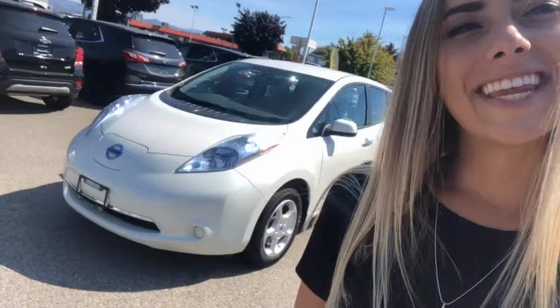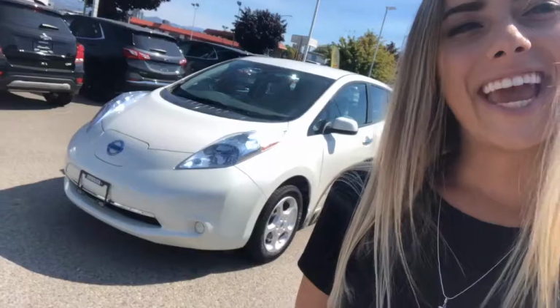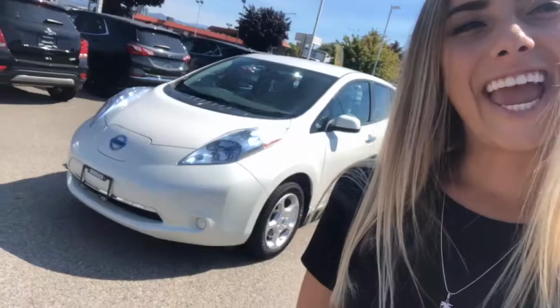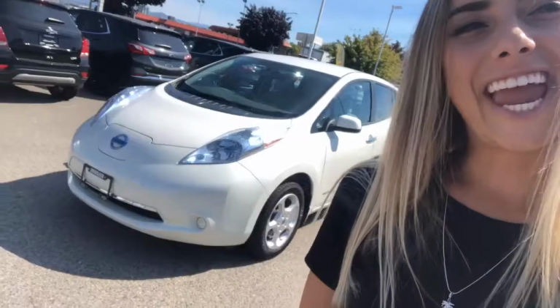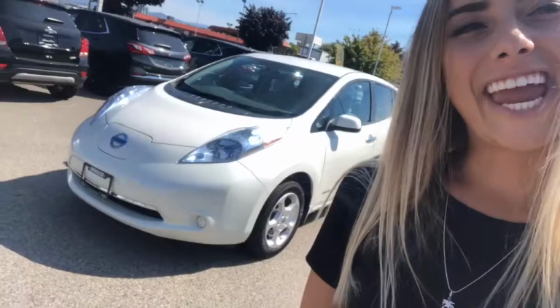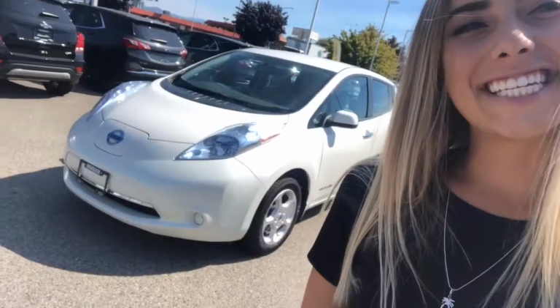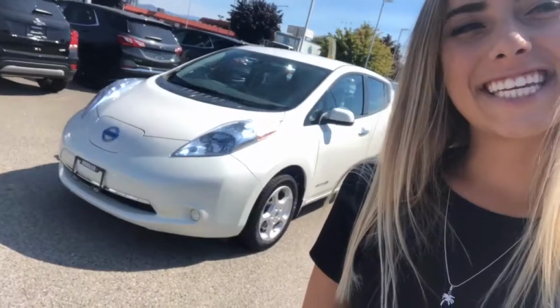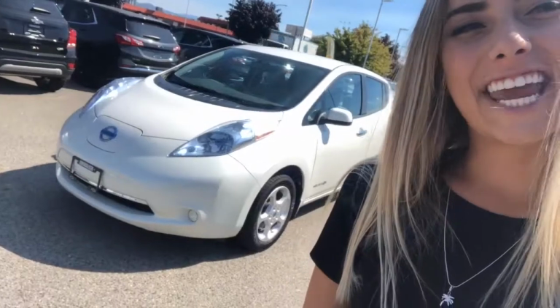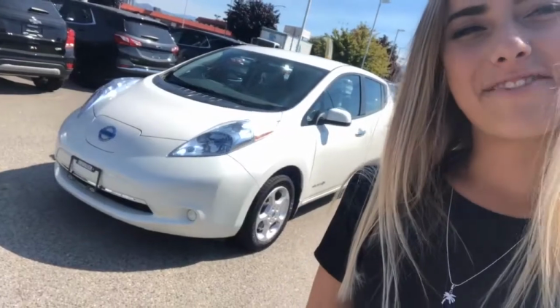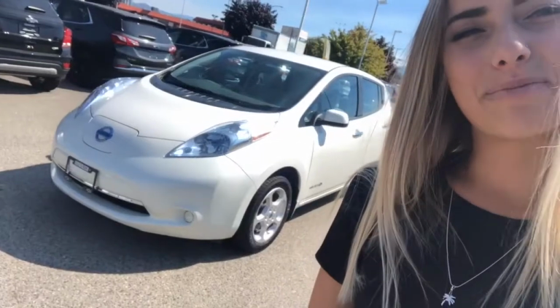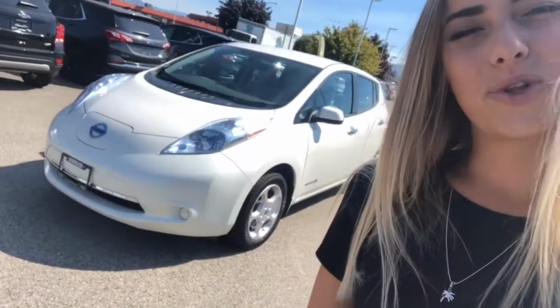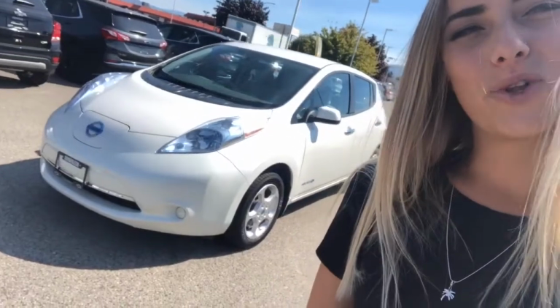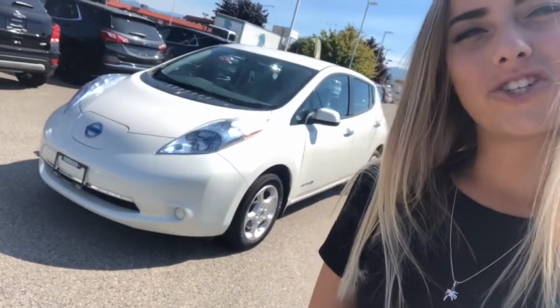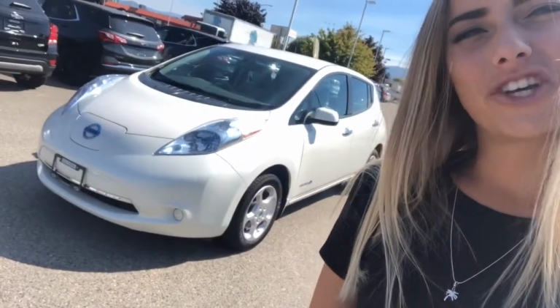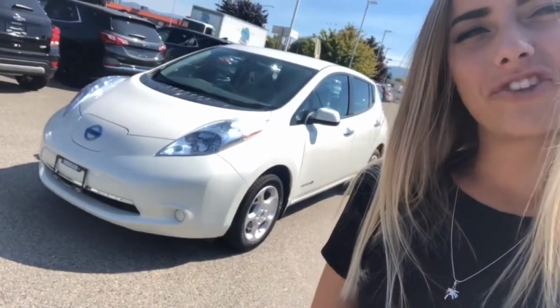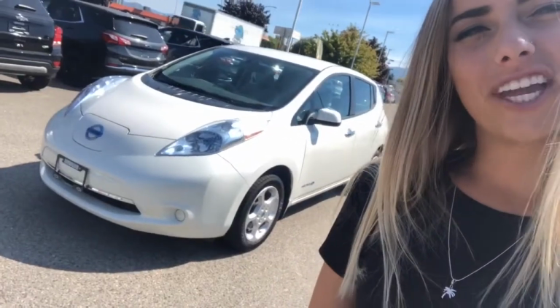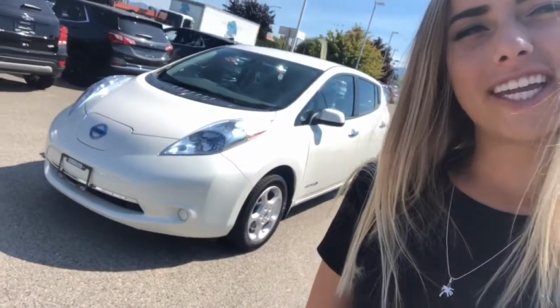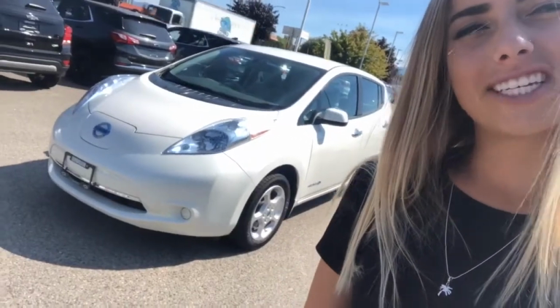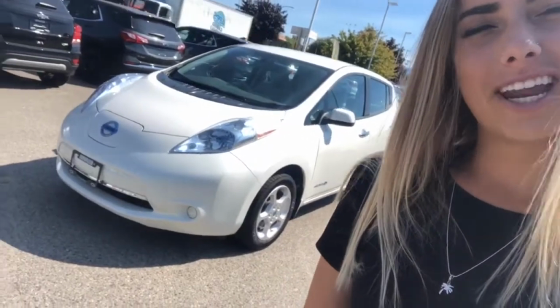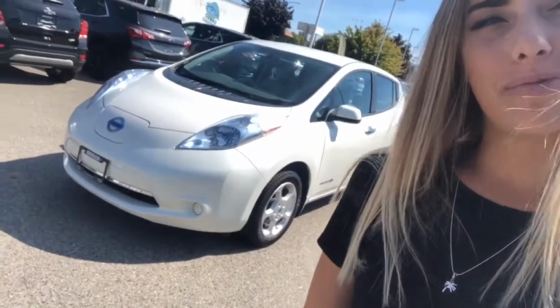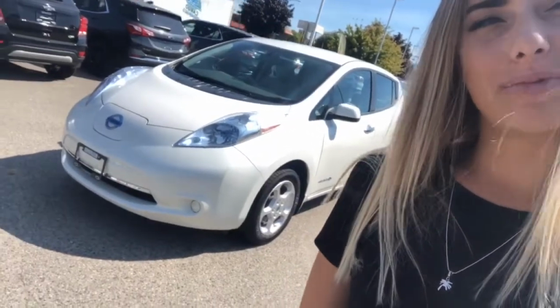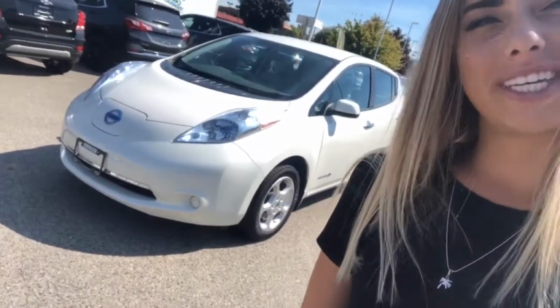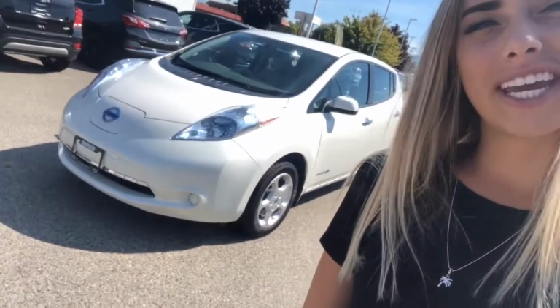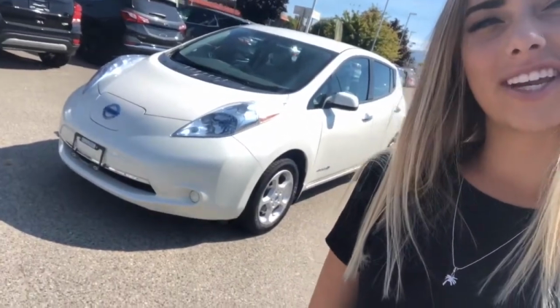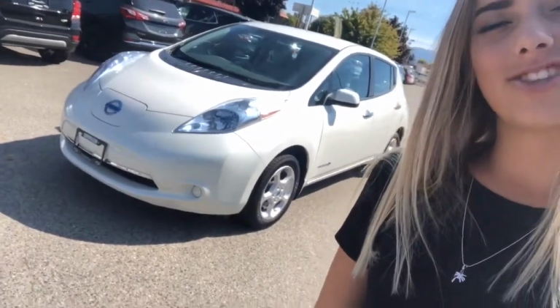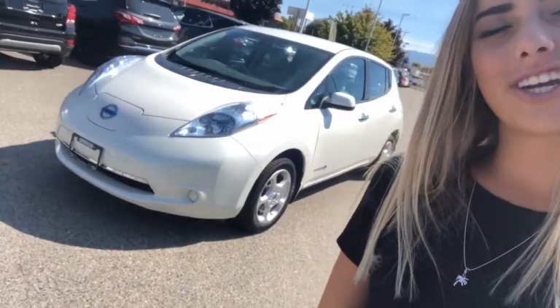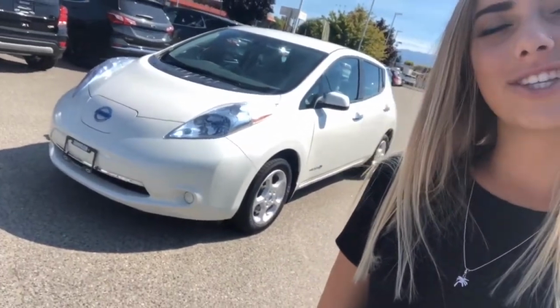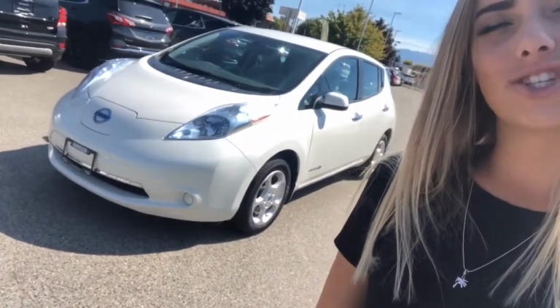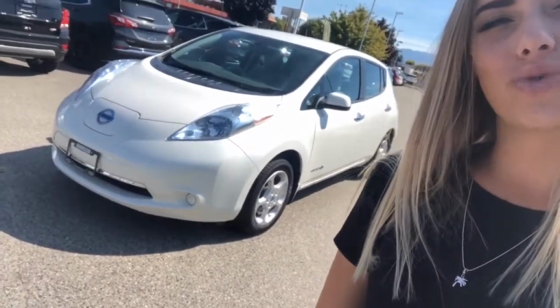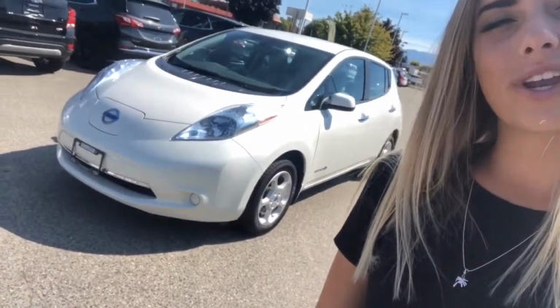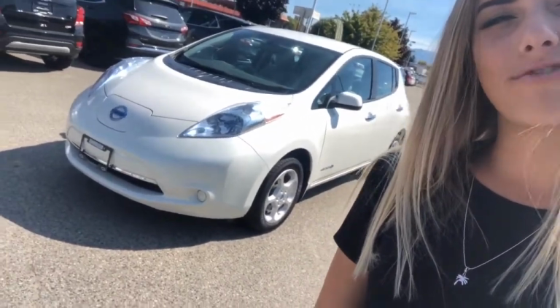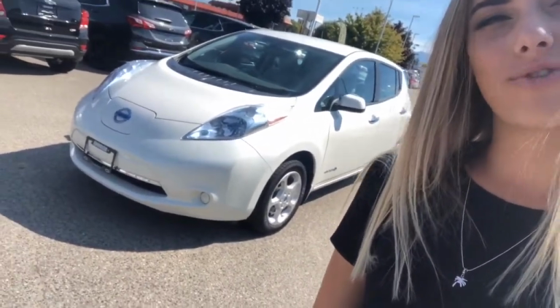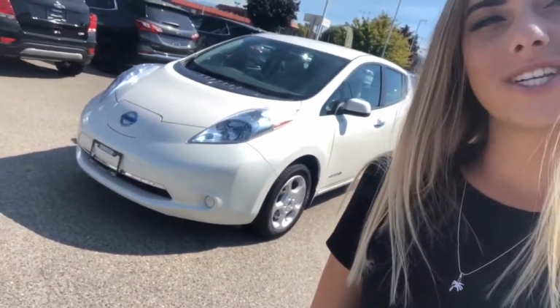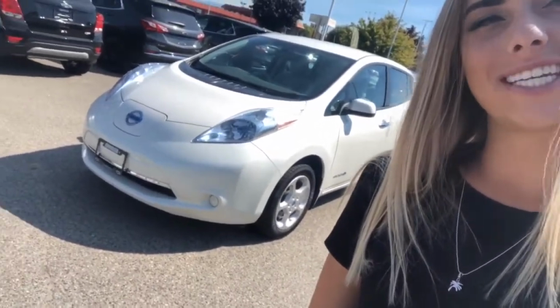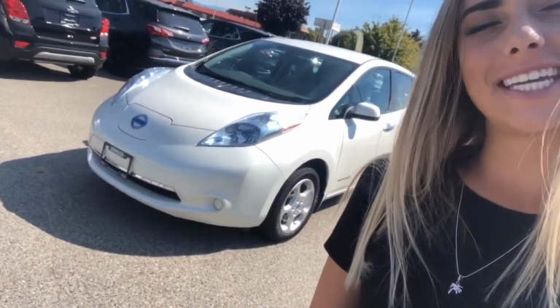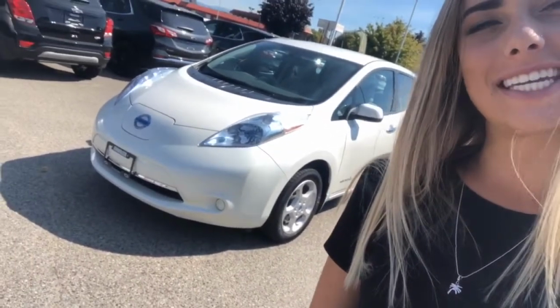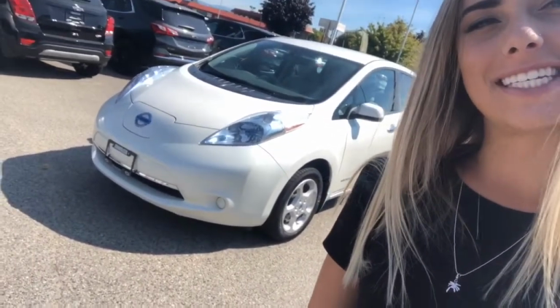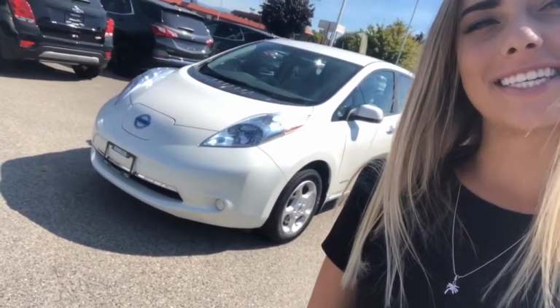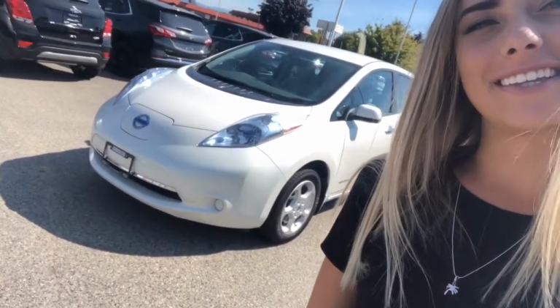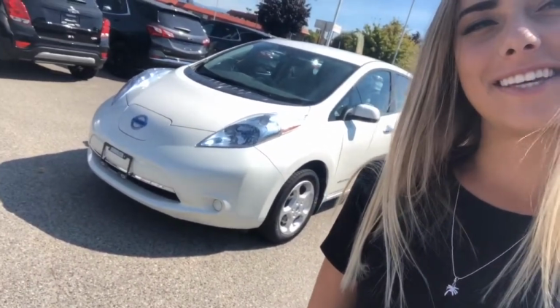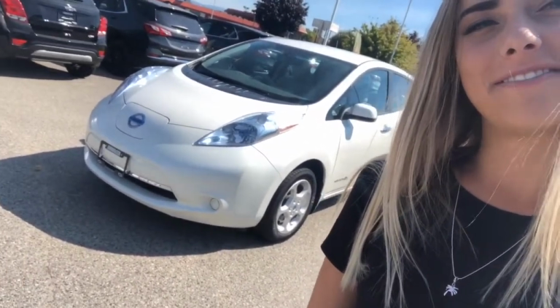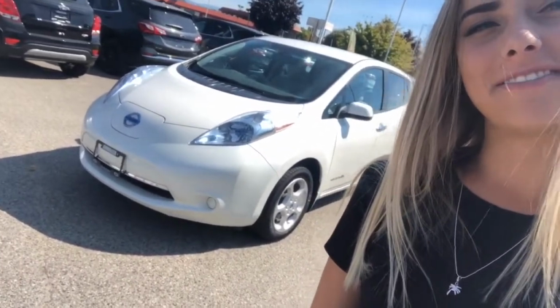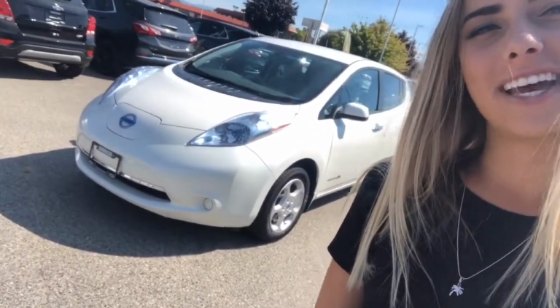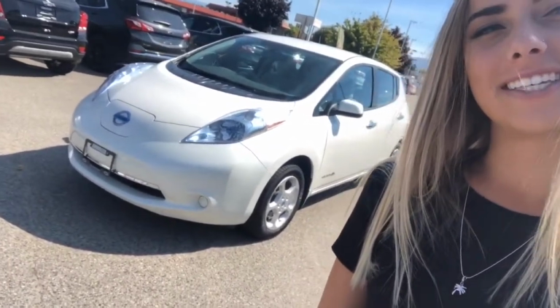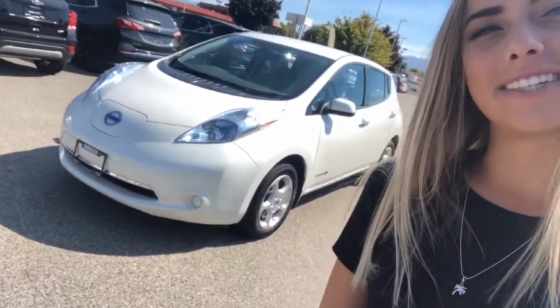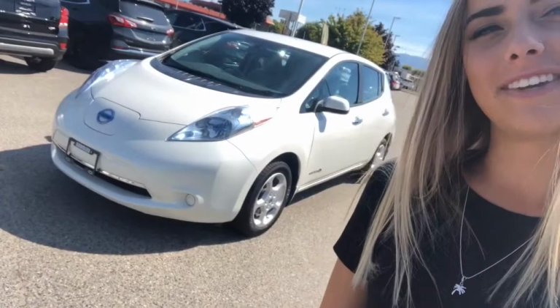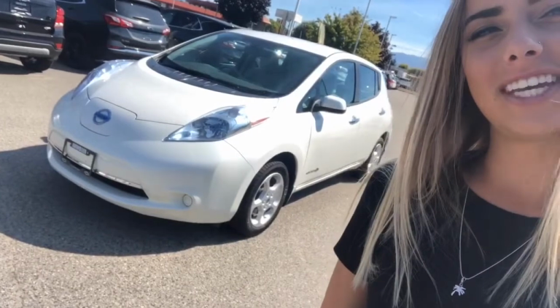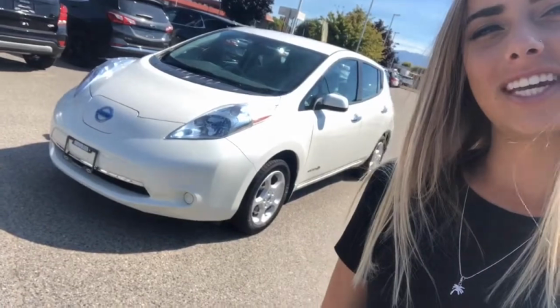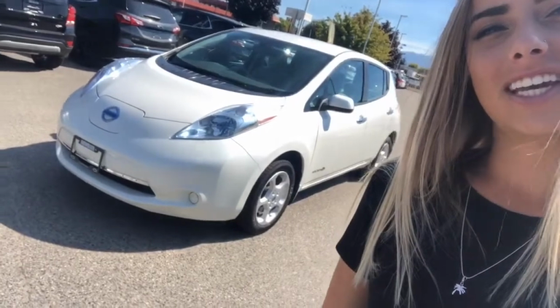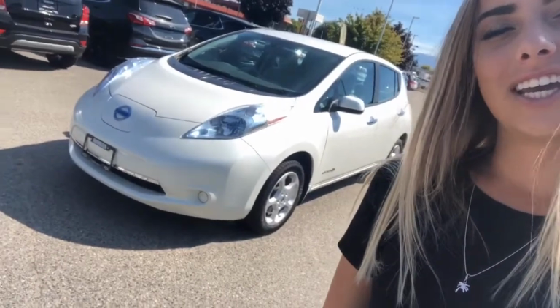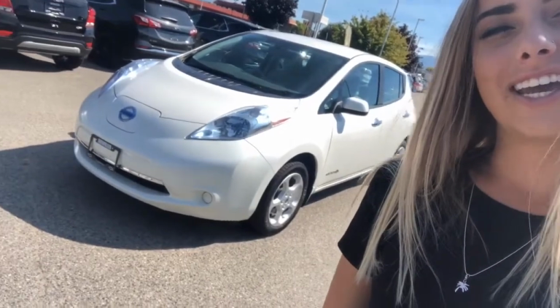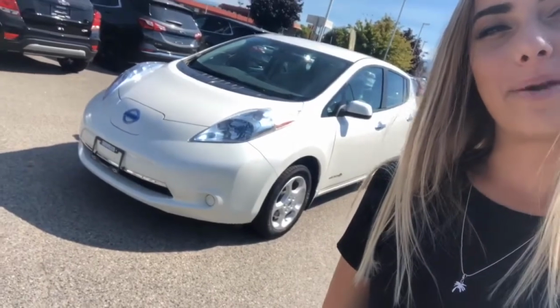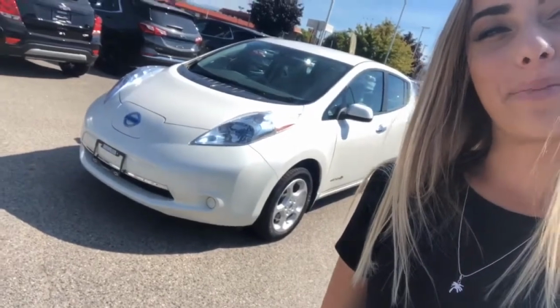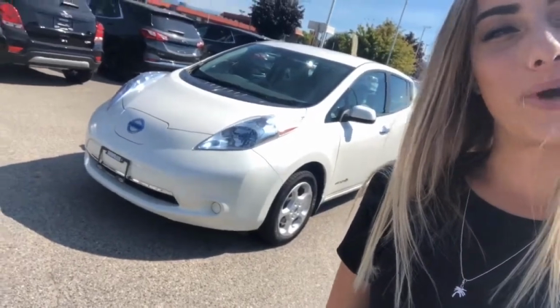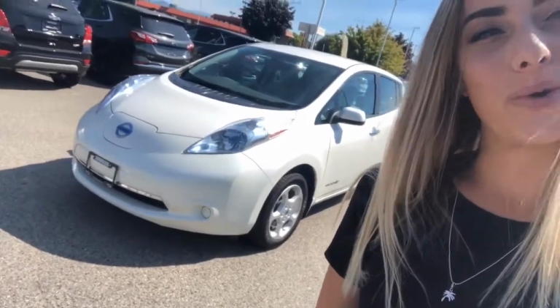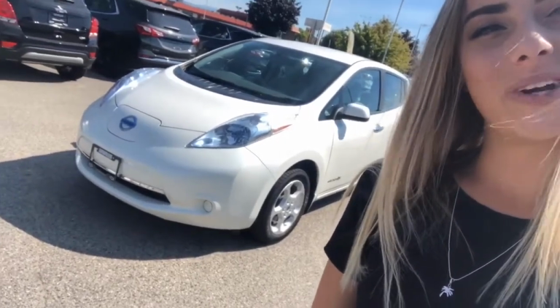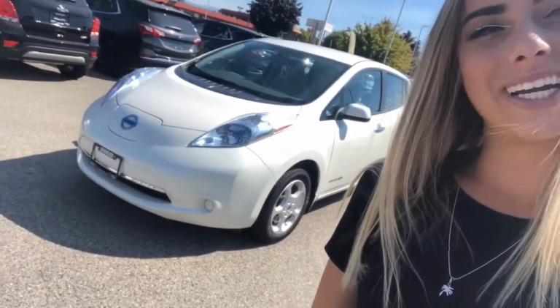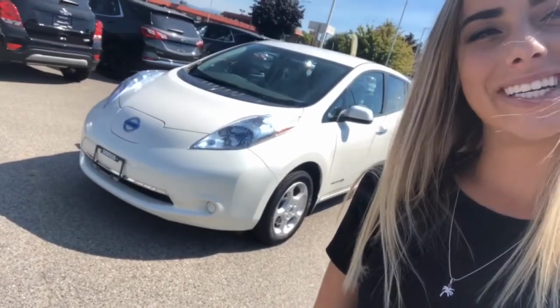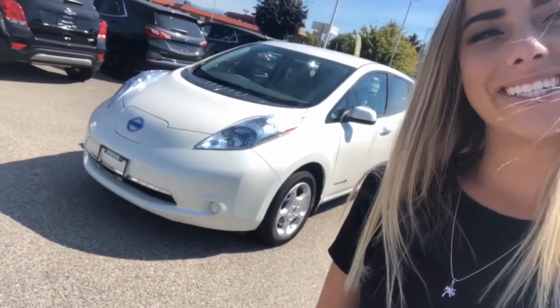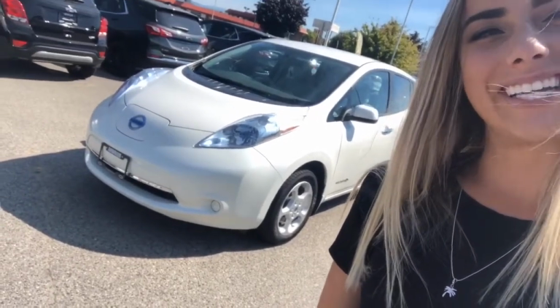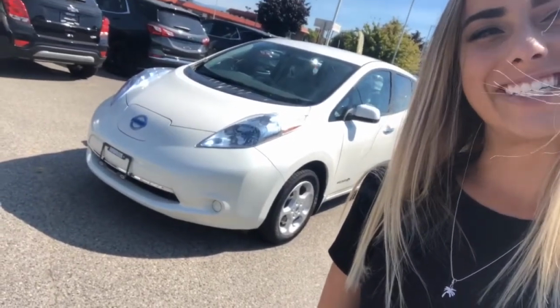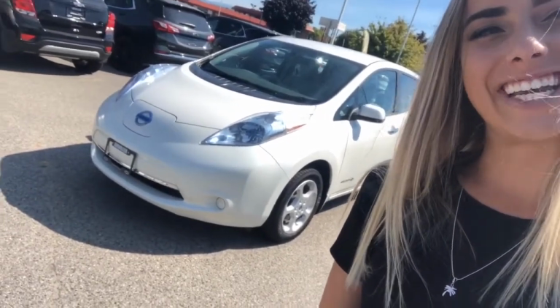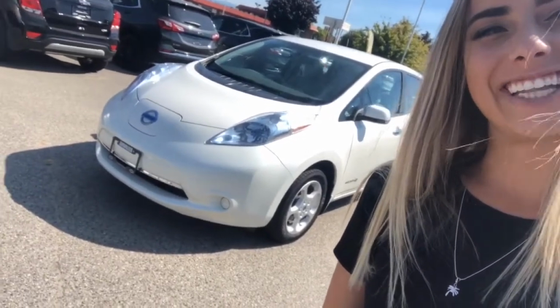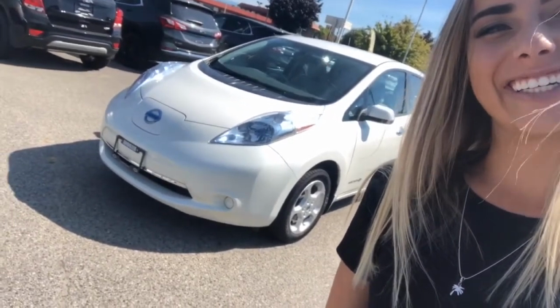Hey, it's Kay from Kelowna Chevrolet, and today we'll be taking a look at this 2014 Nissan Leaf SV in Pearl White. Let's take a look.